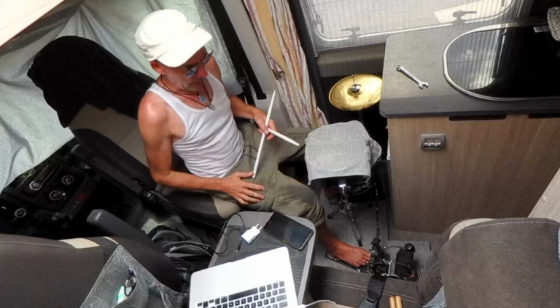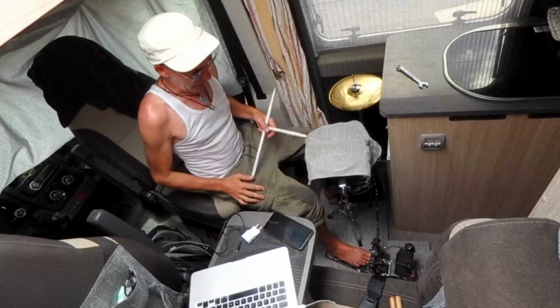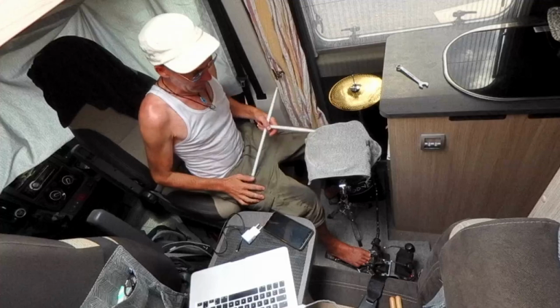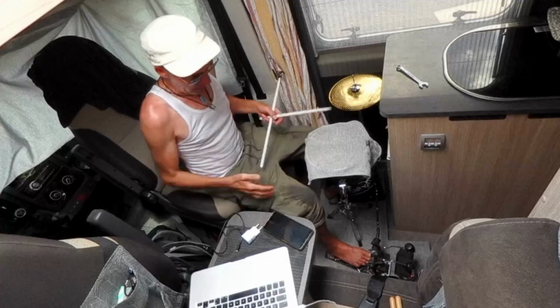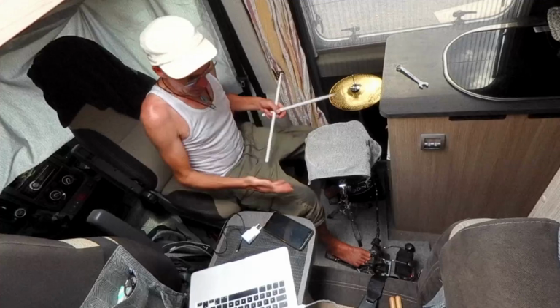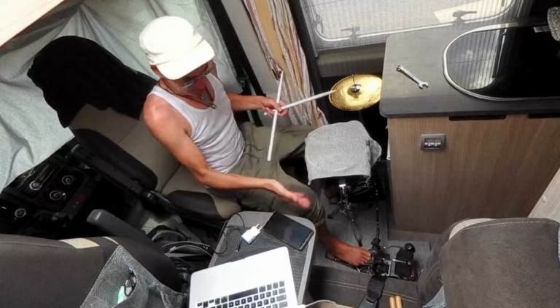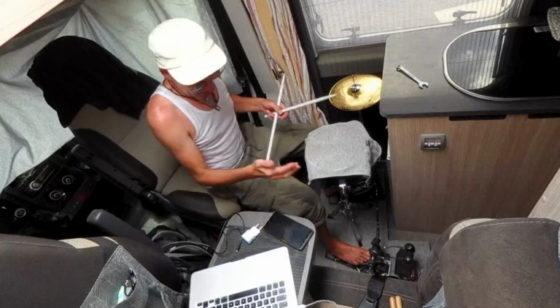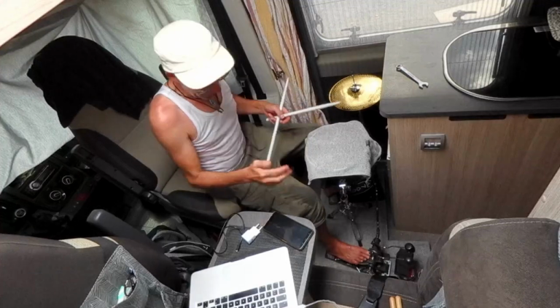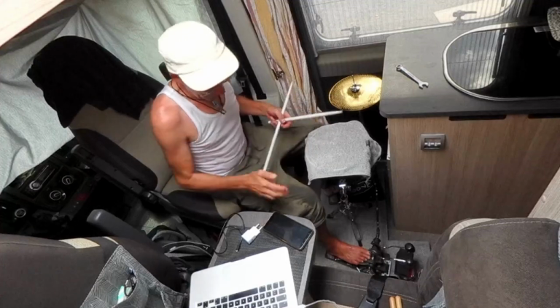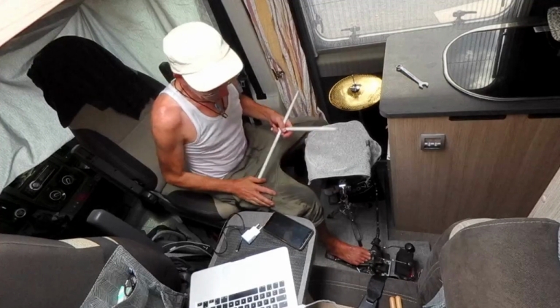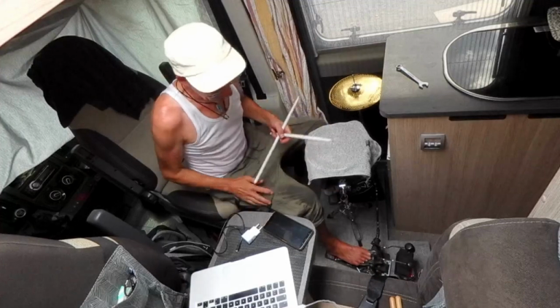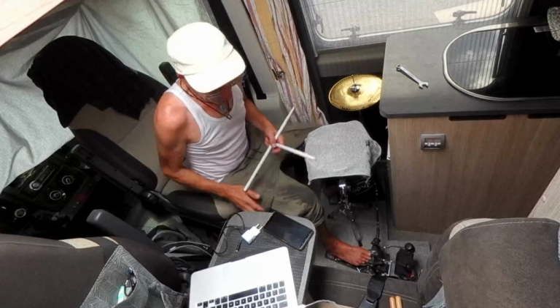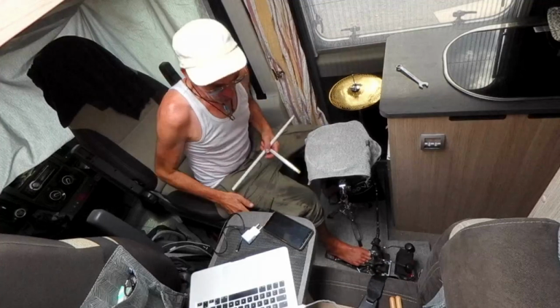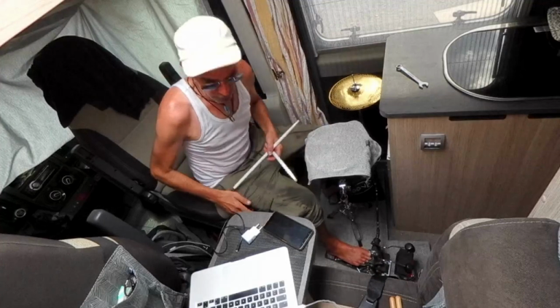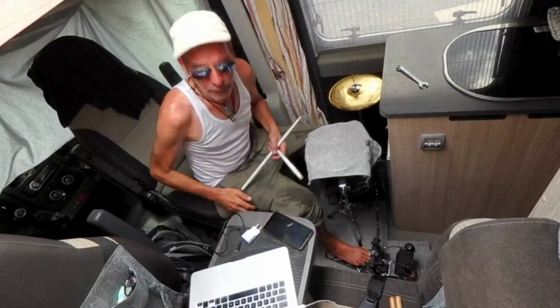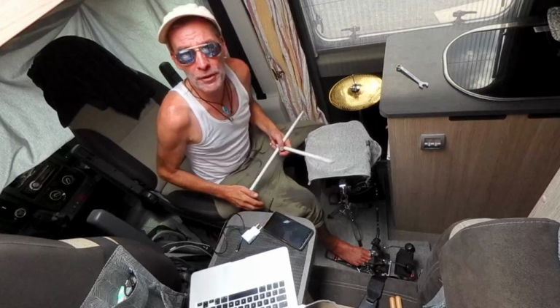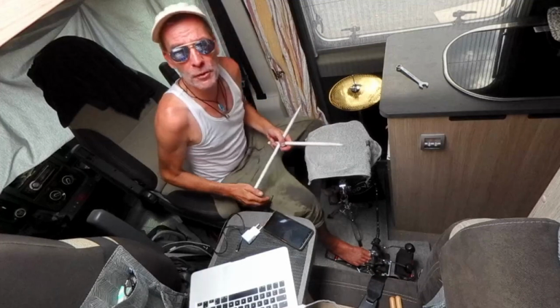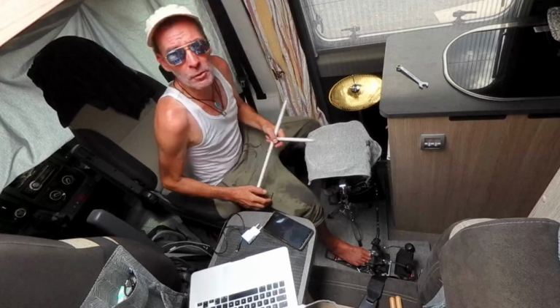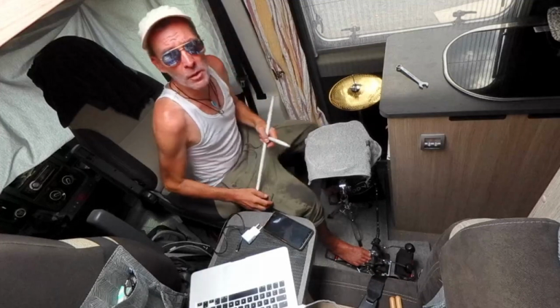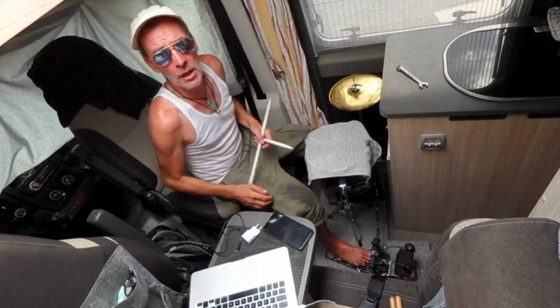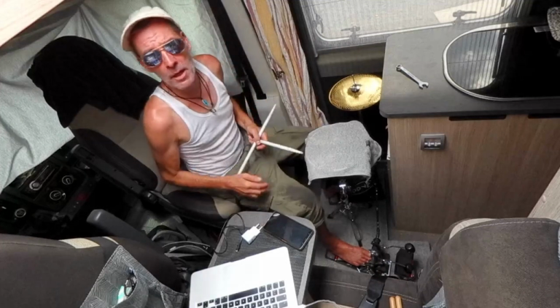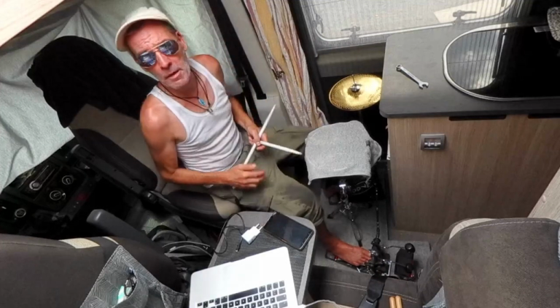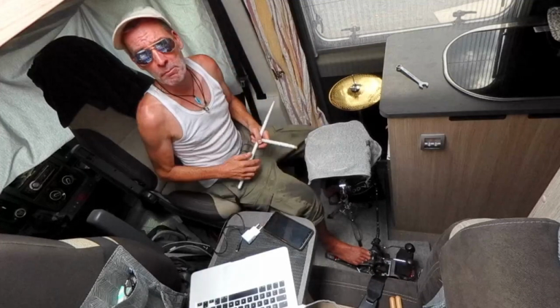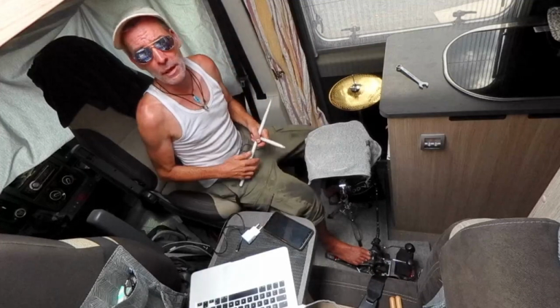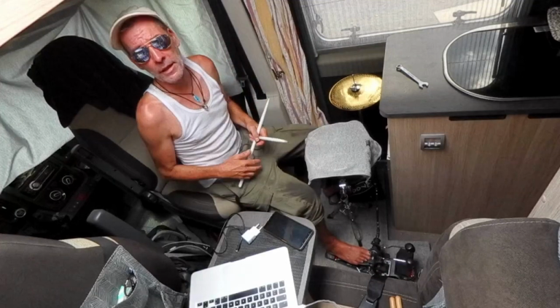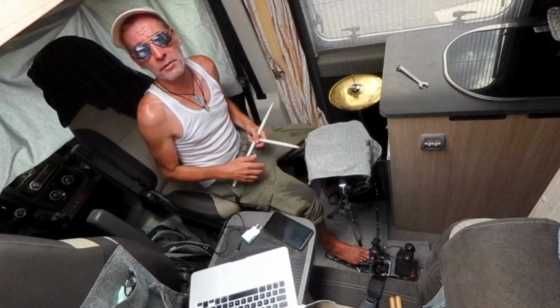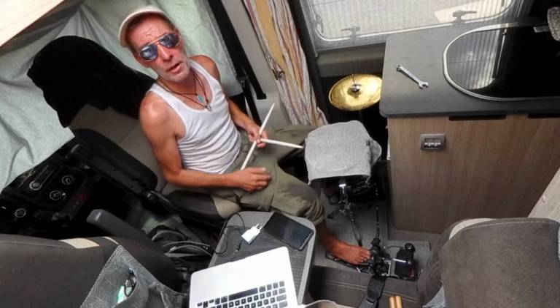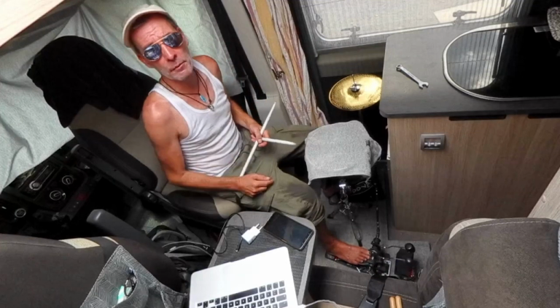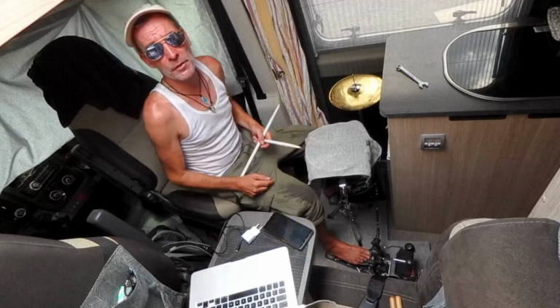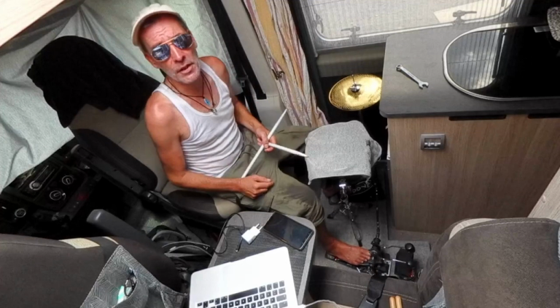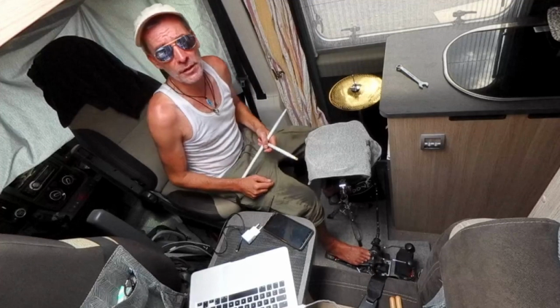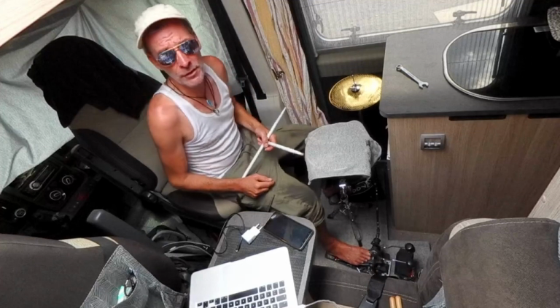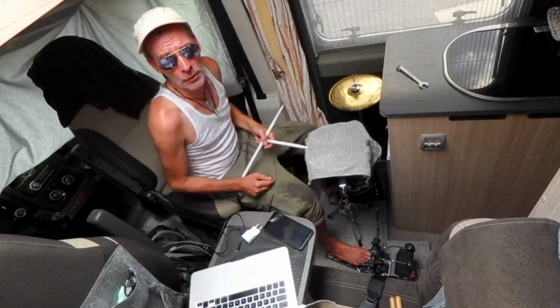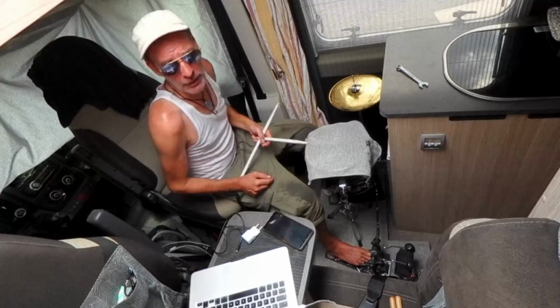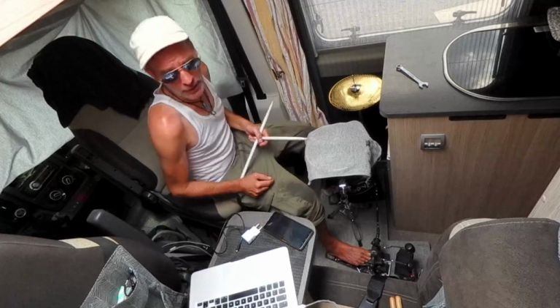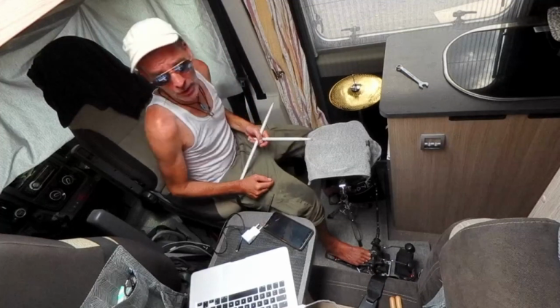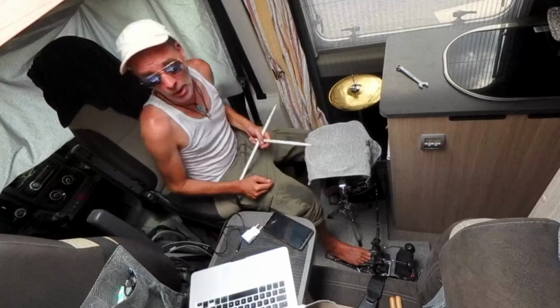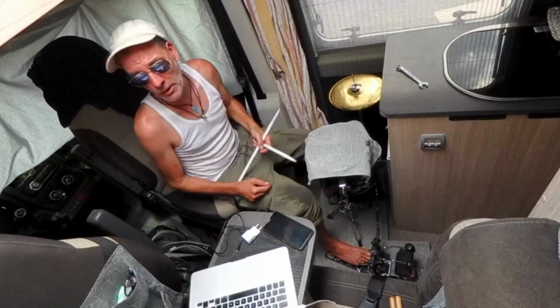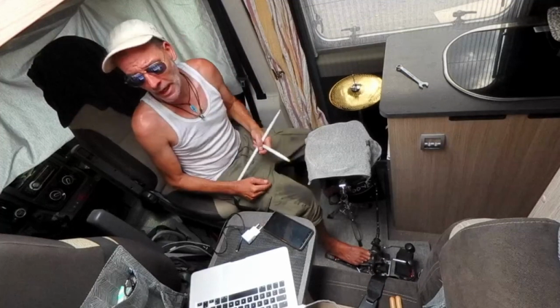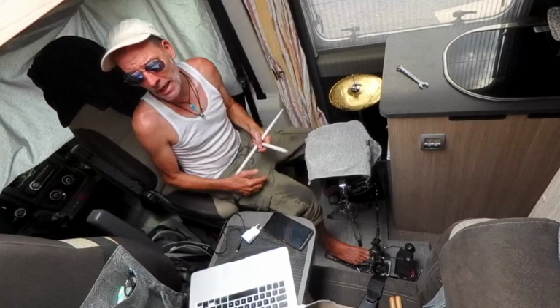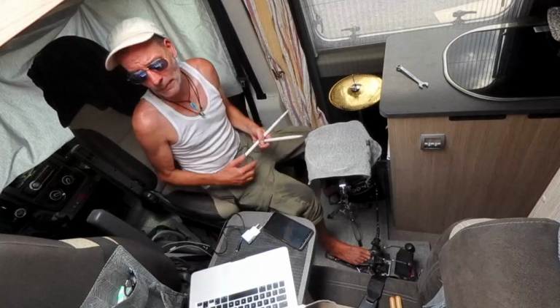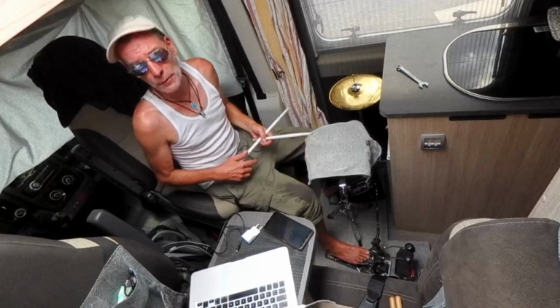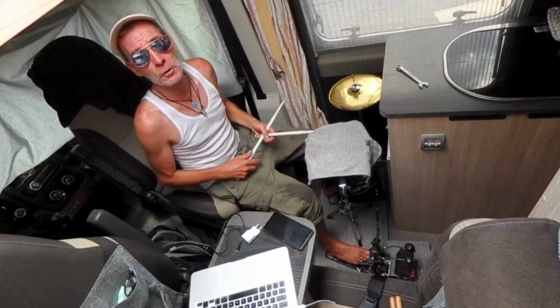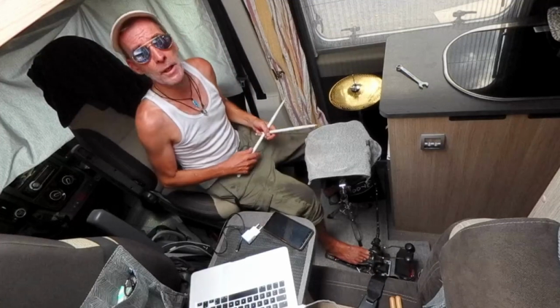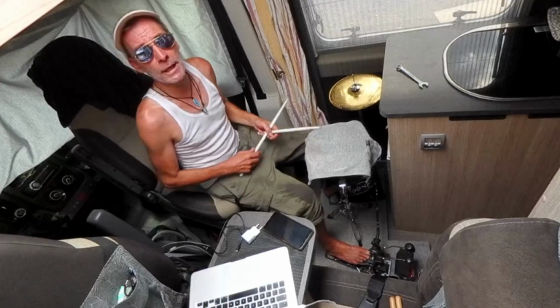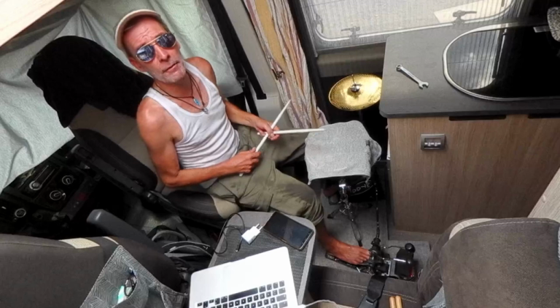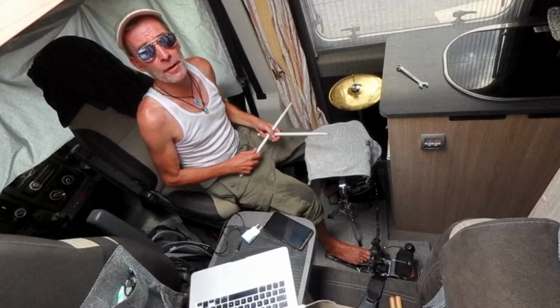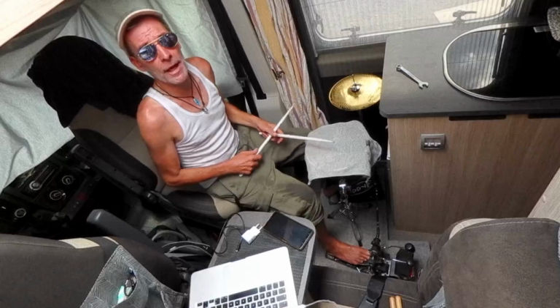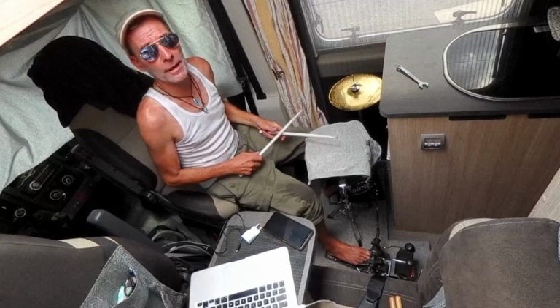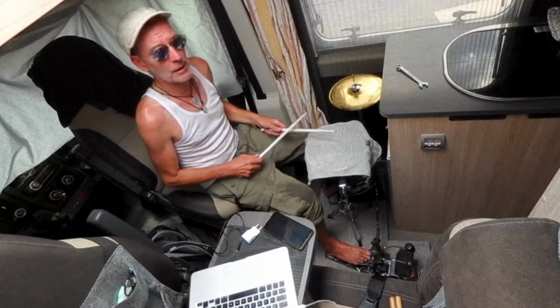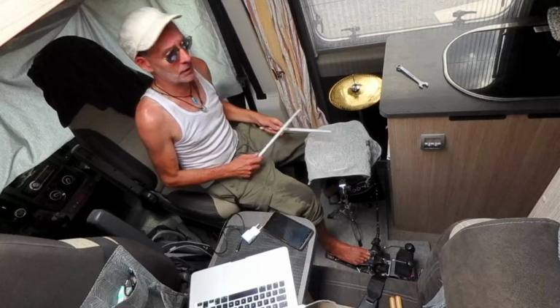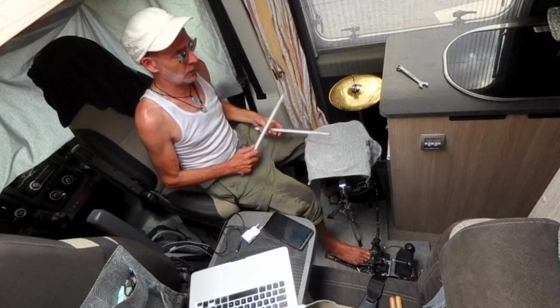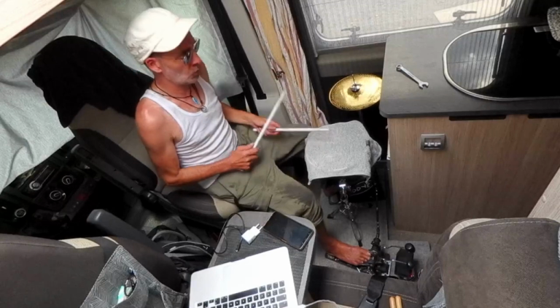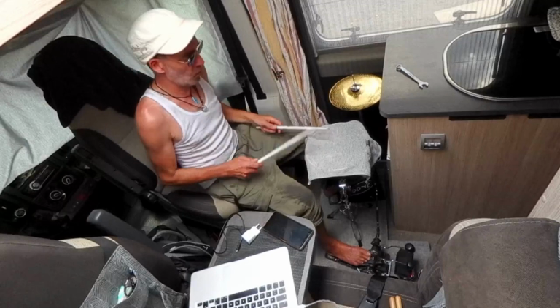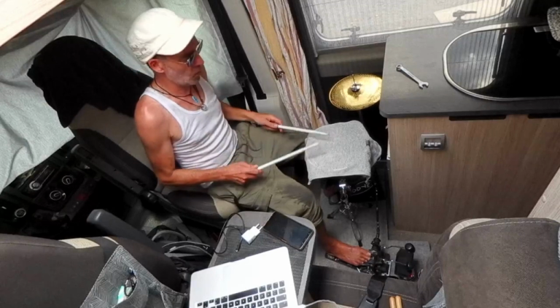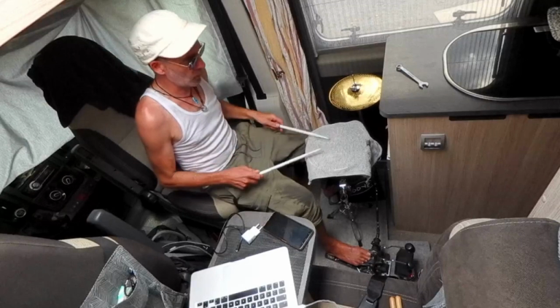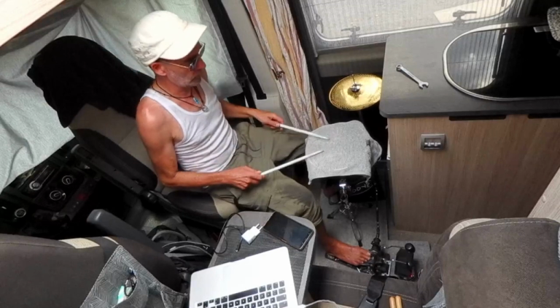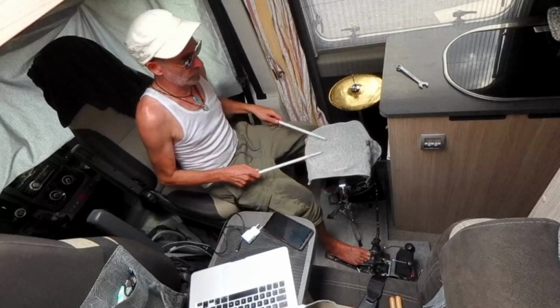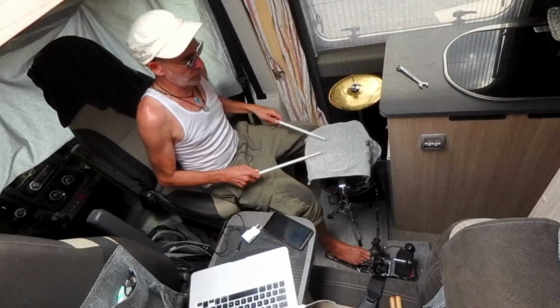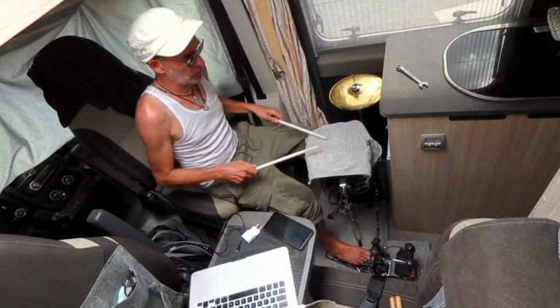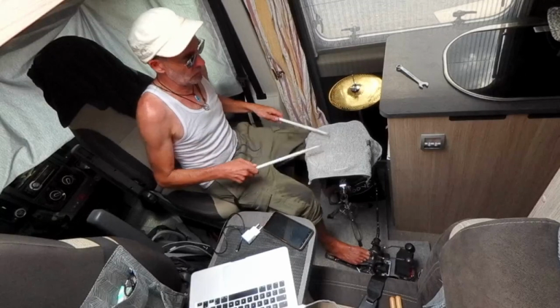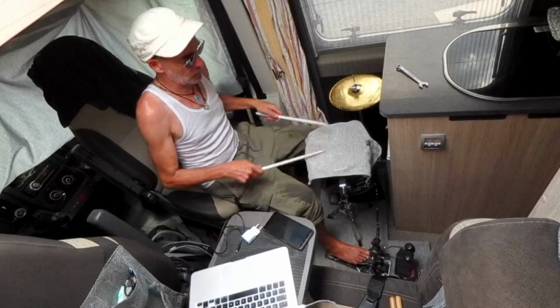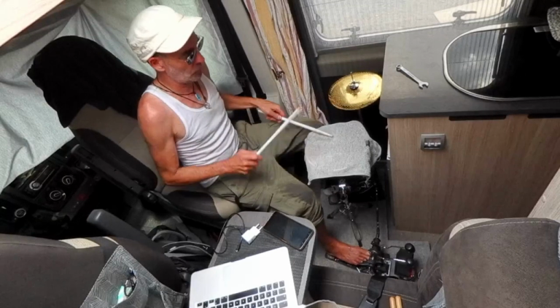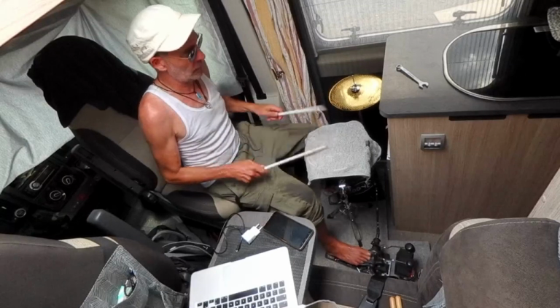And then I do a few bass drum things to it. Ready for that? One, two, three...